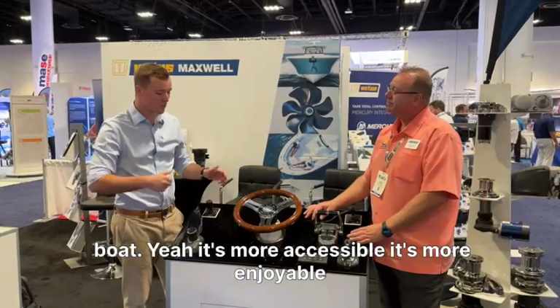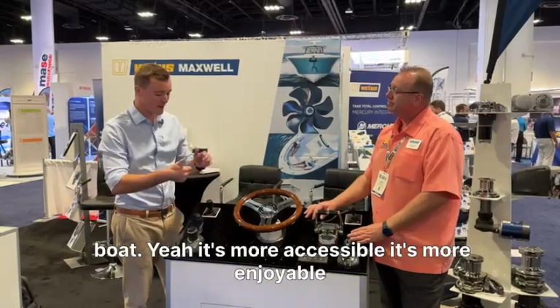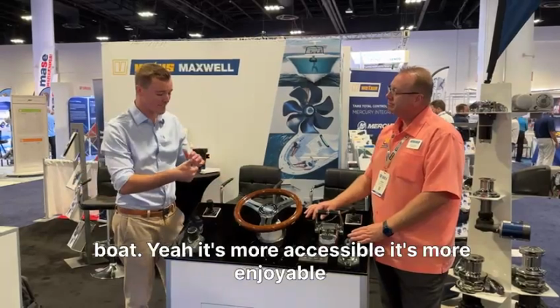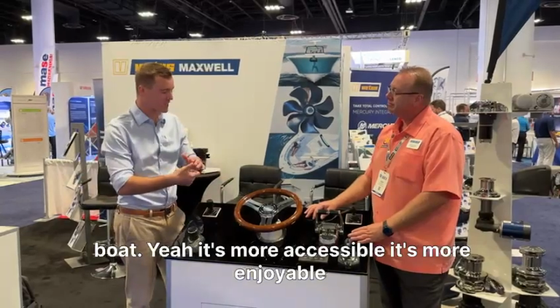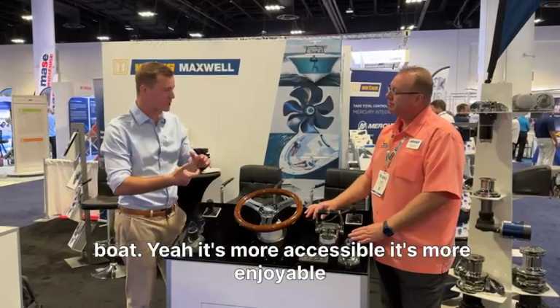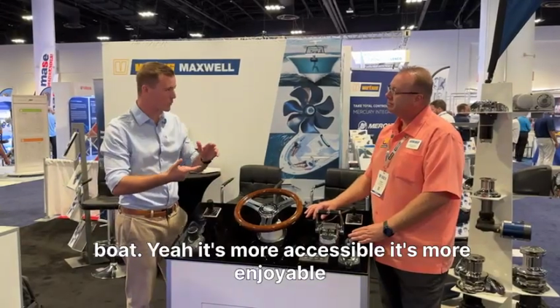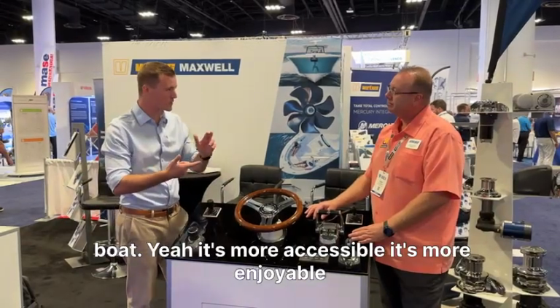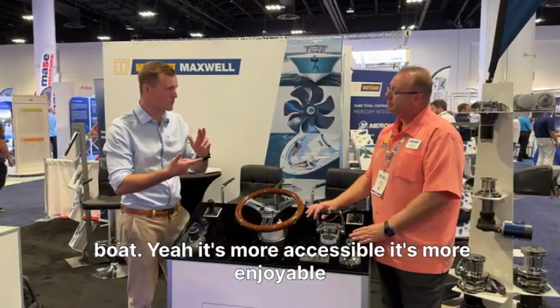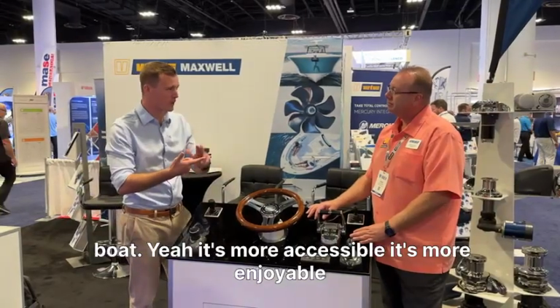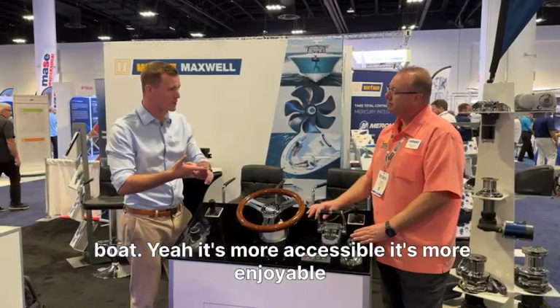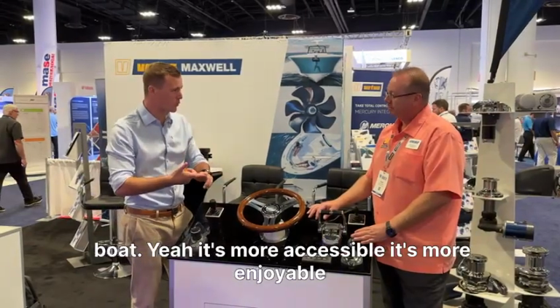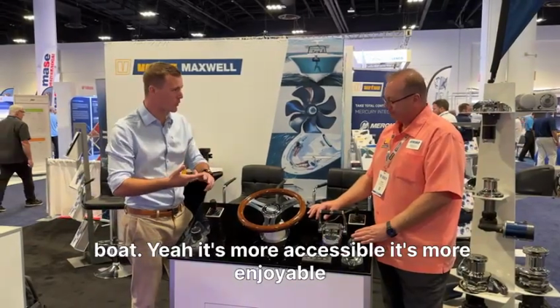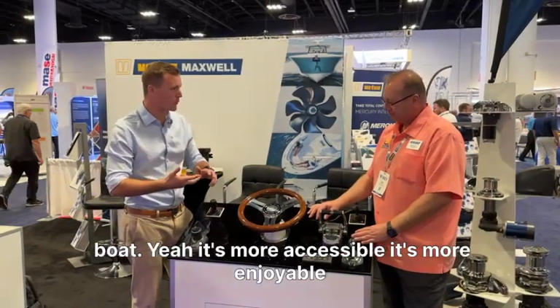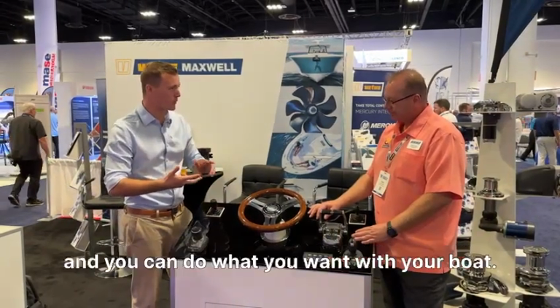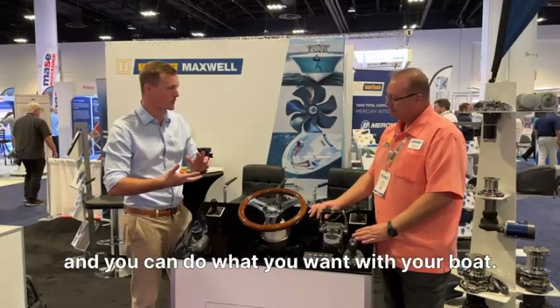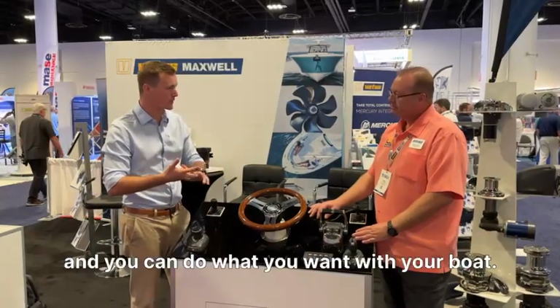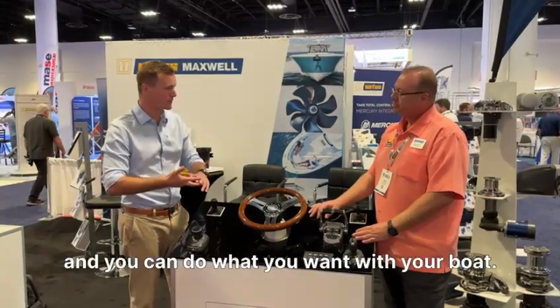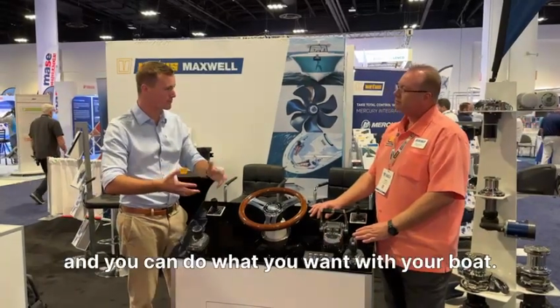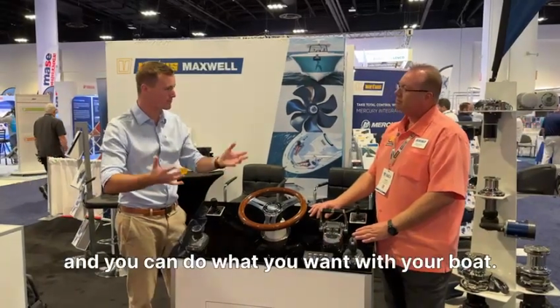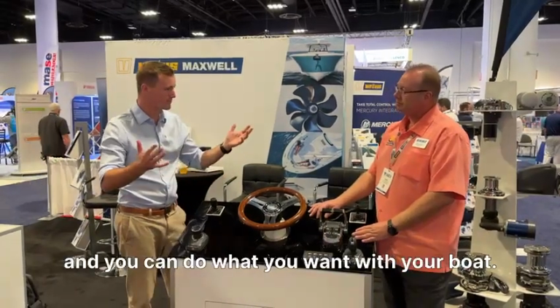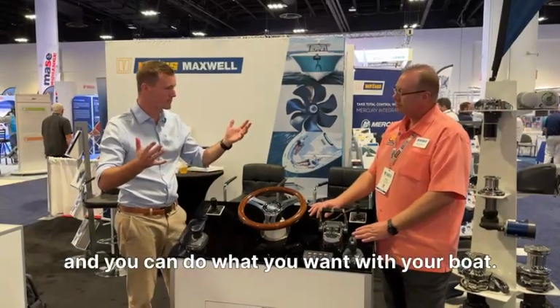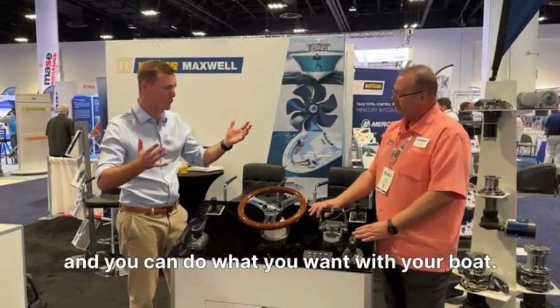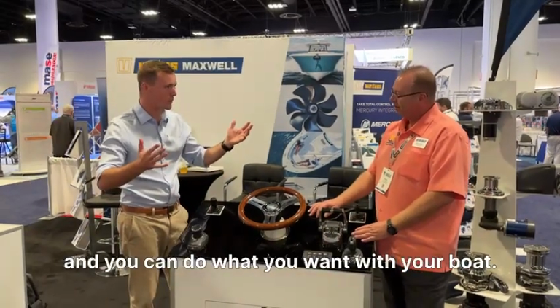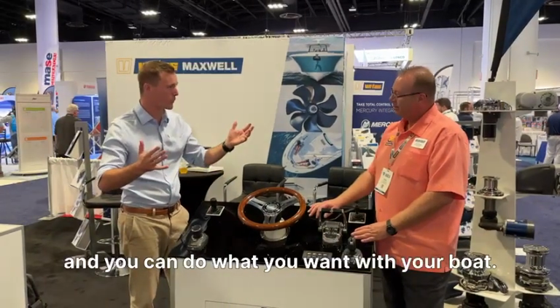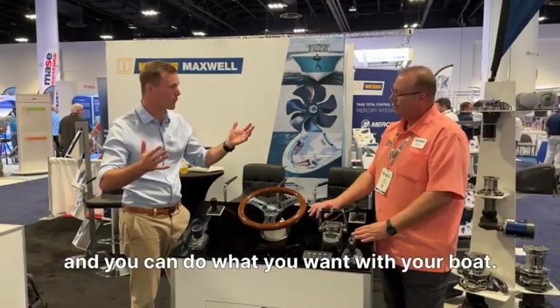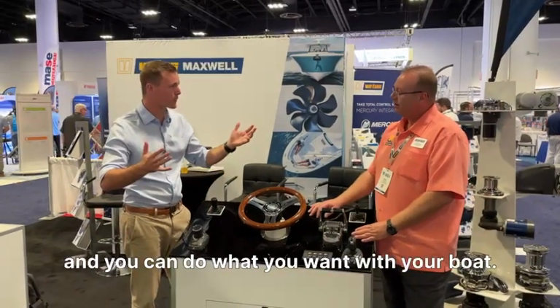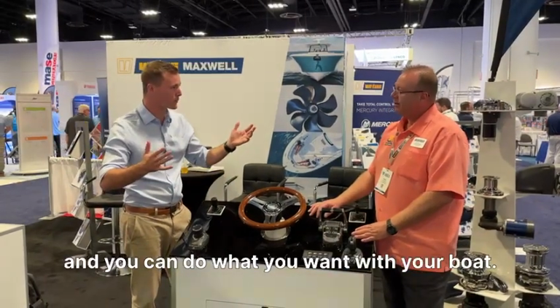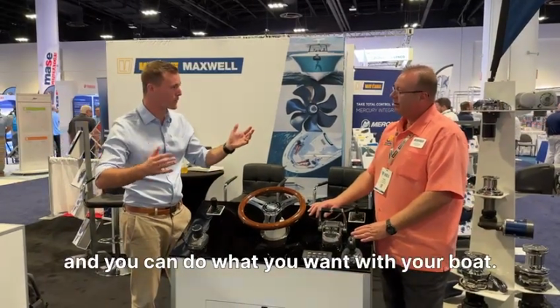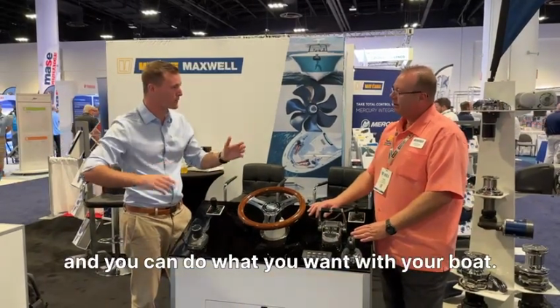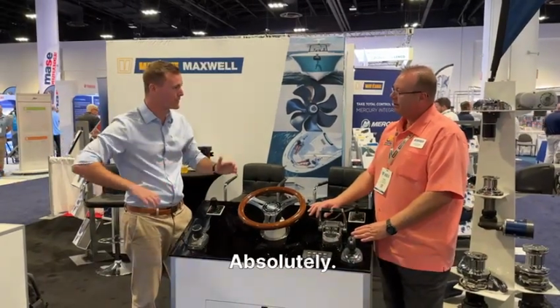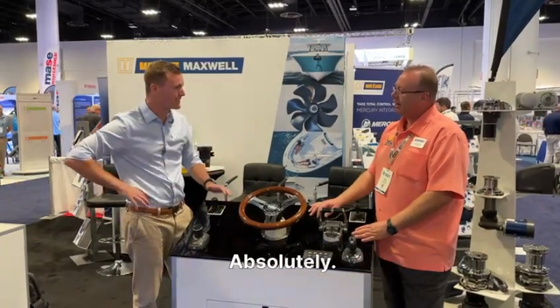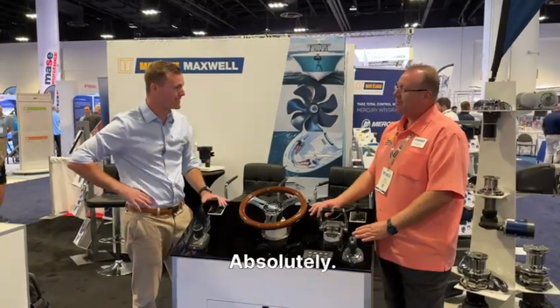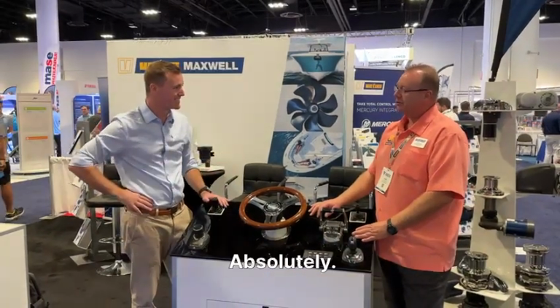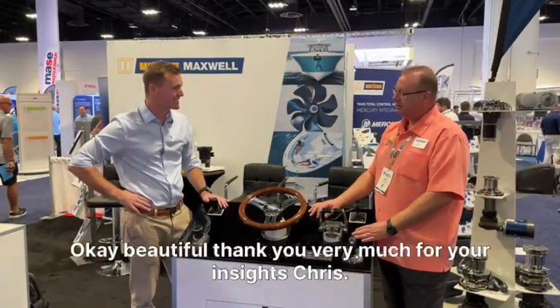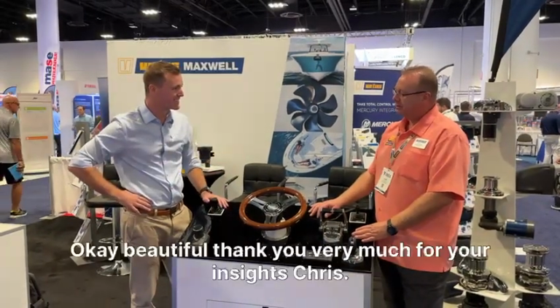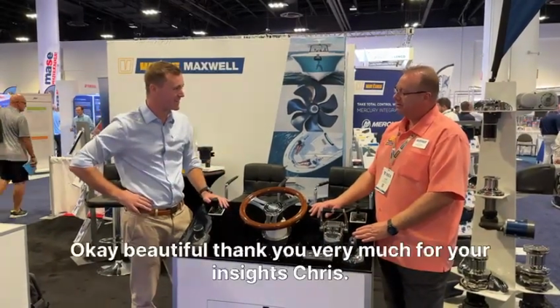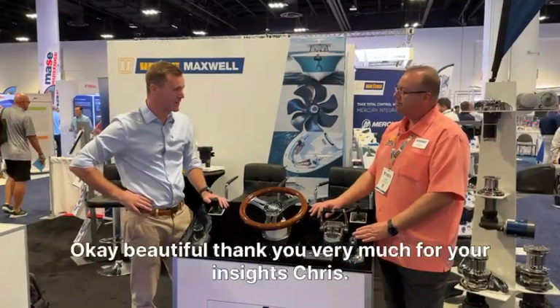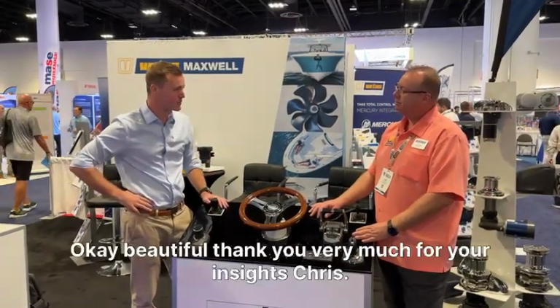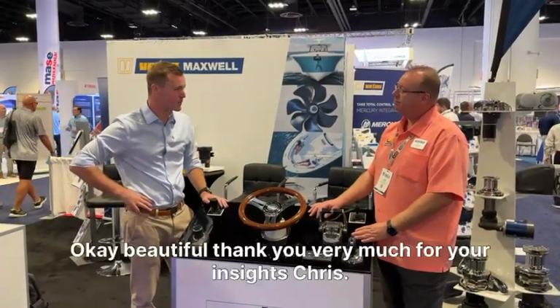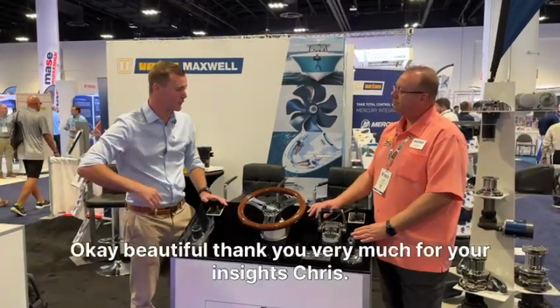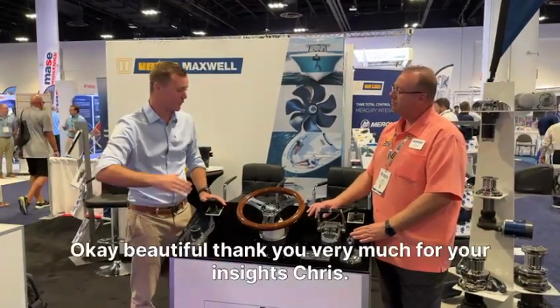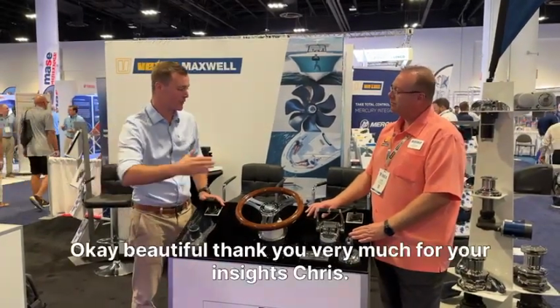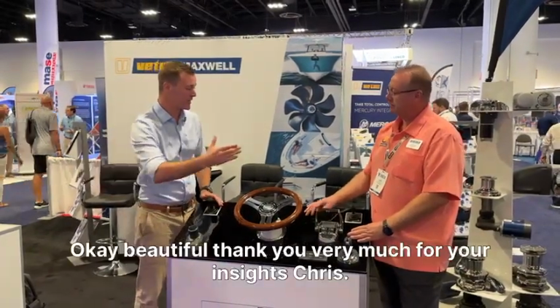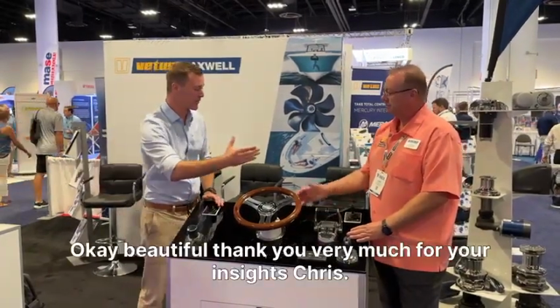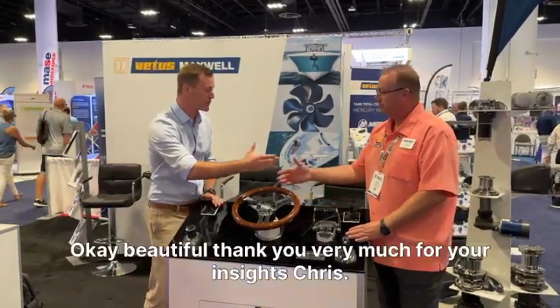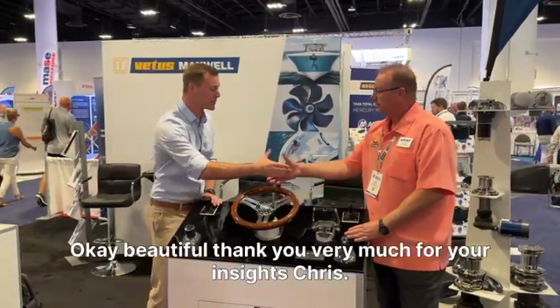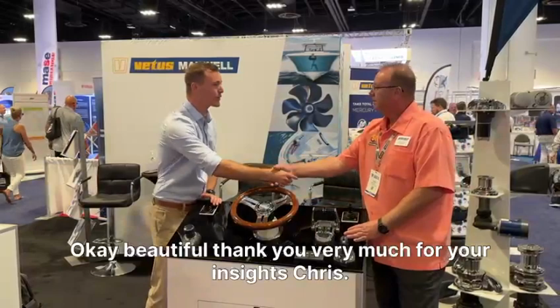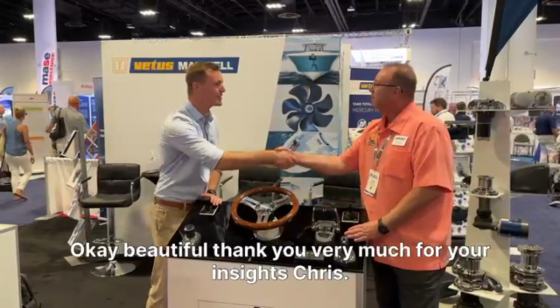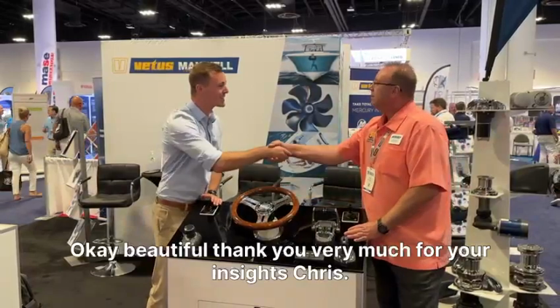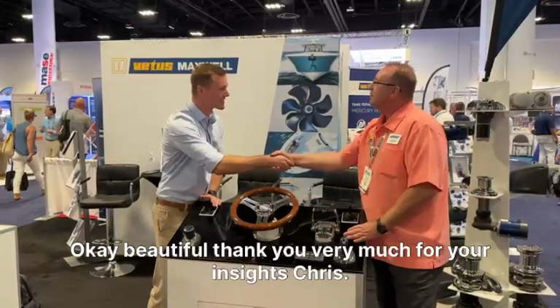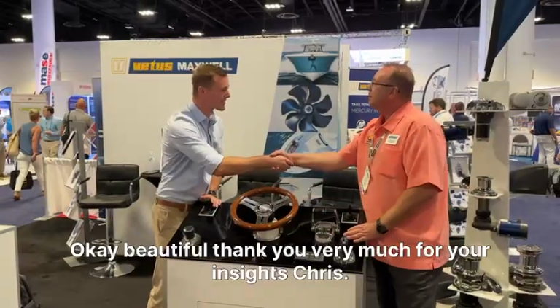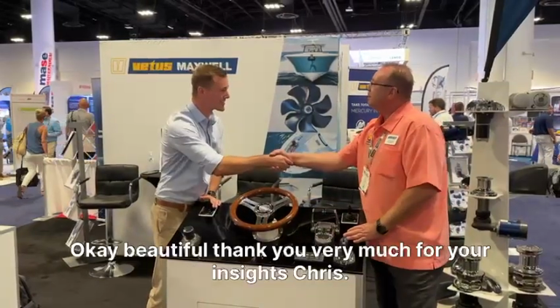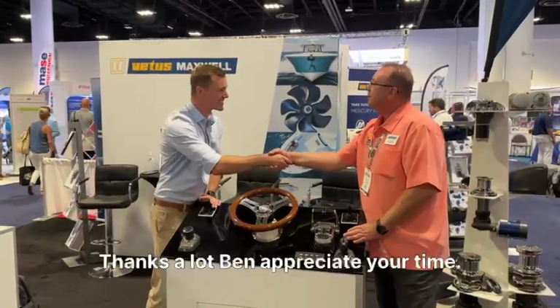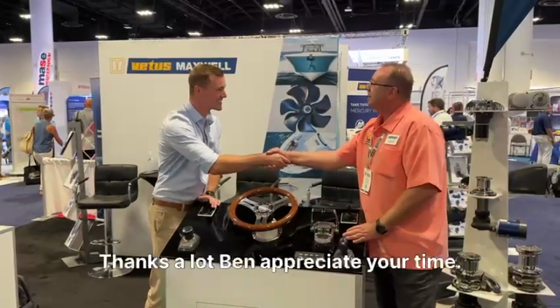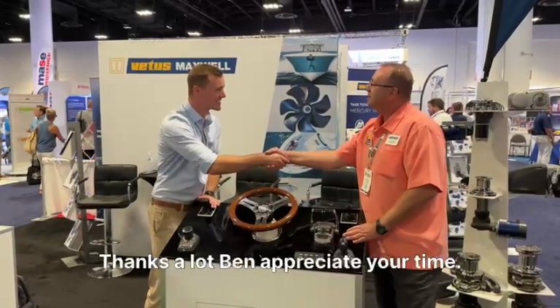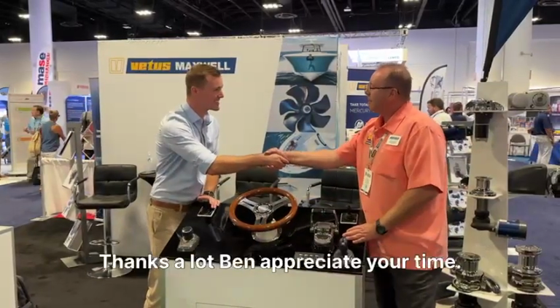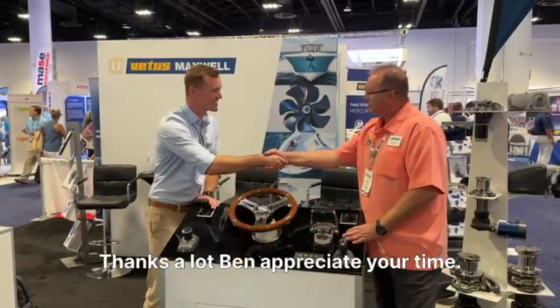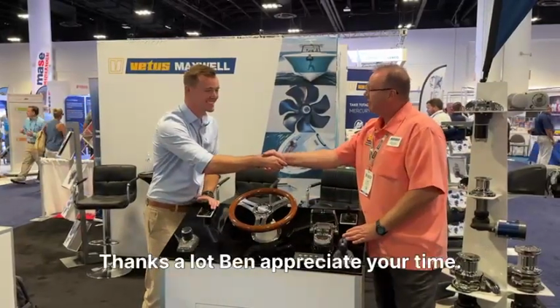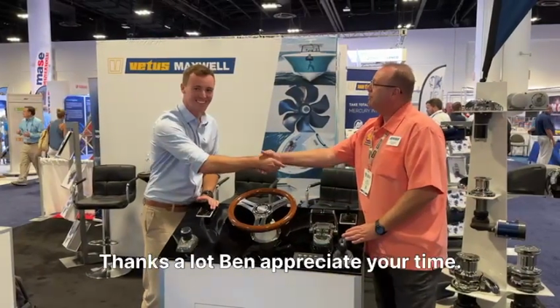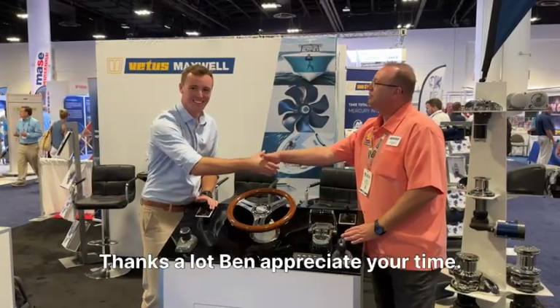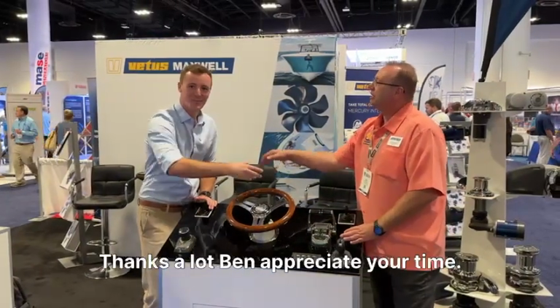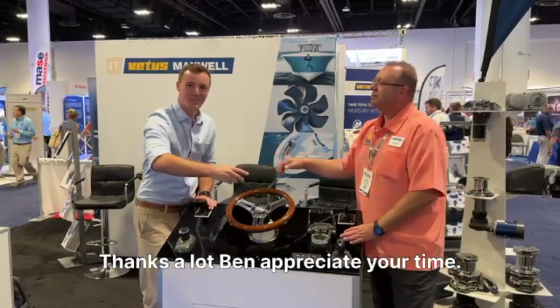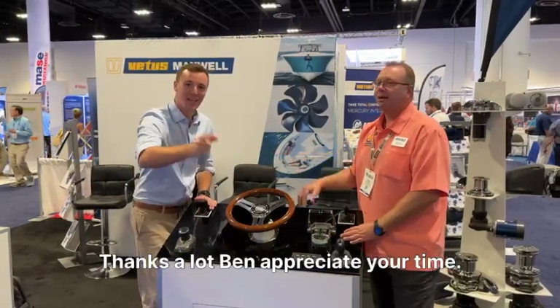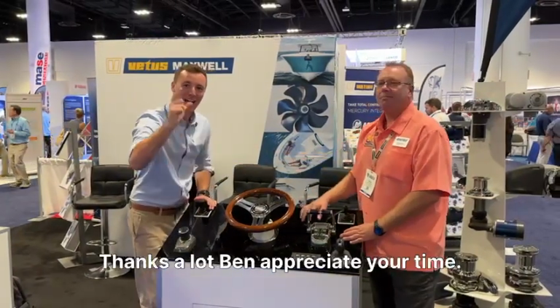It's more accessible, it's more enjoyable, and you can do what you want with your boat. Absolutely. Thank you very much for your insights, Chris. Thanks a lot, Ben. Appreciate your time.